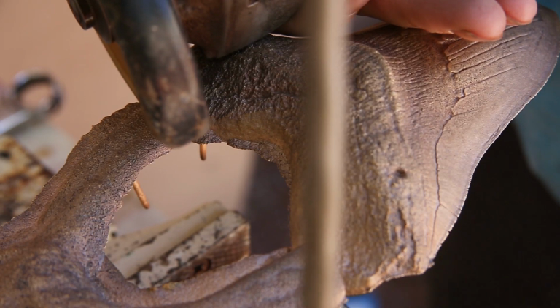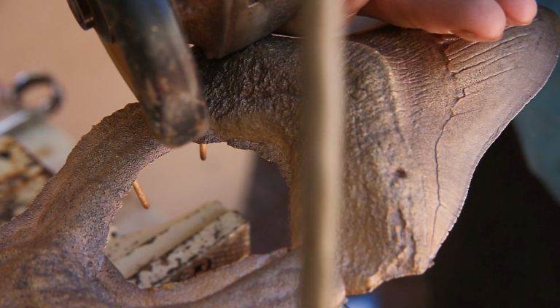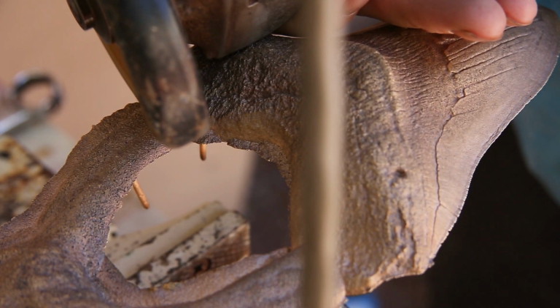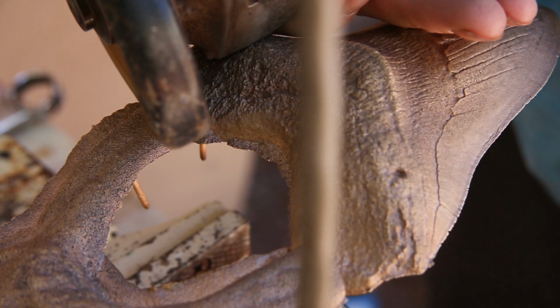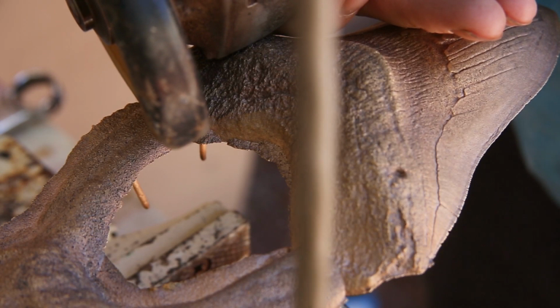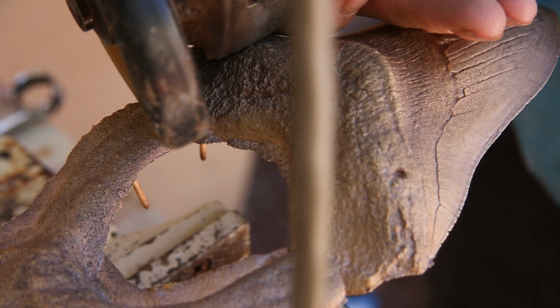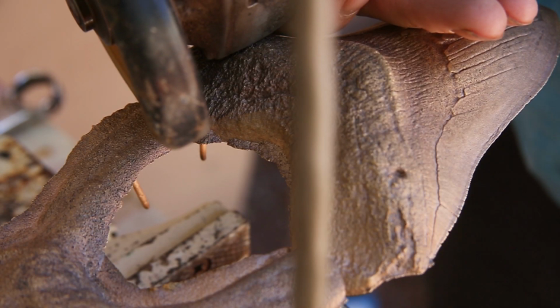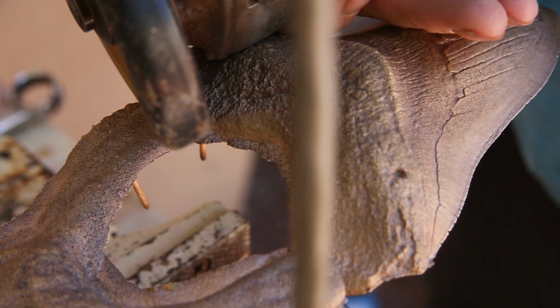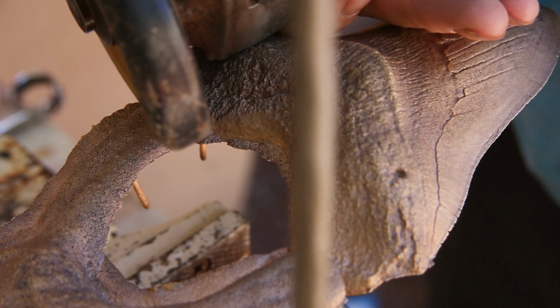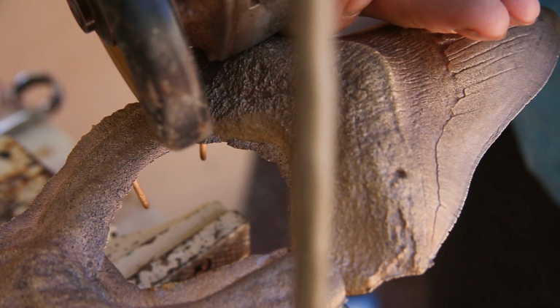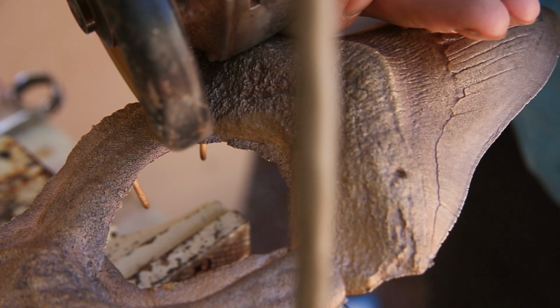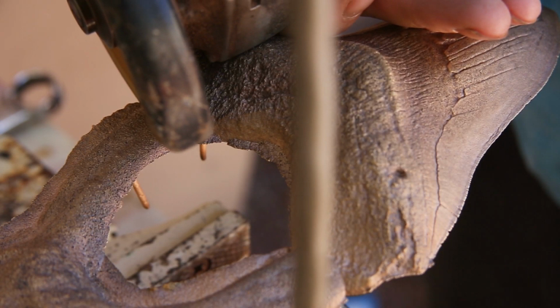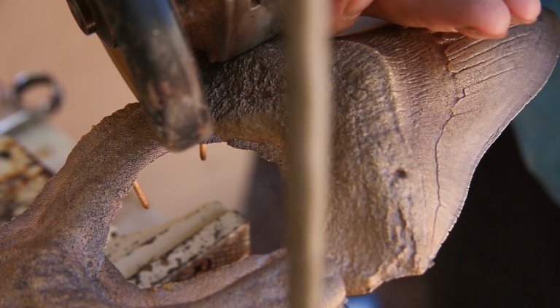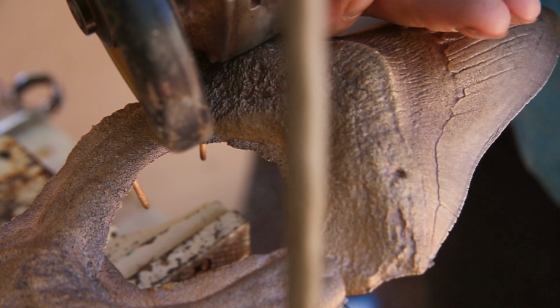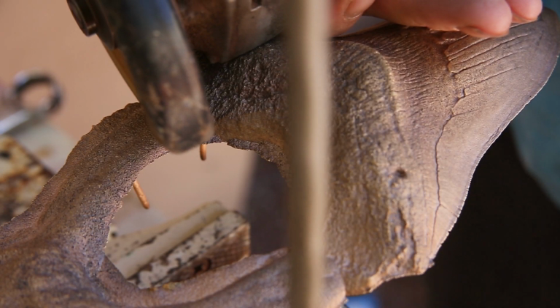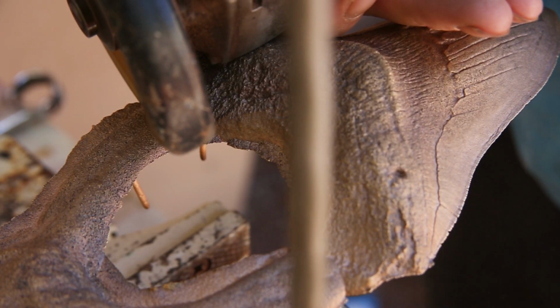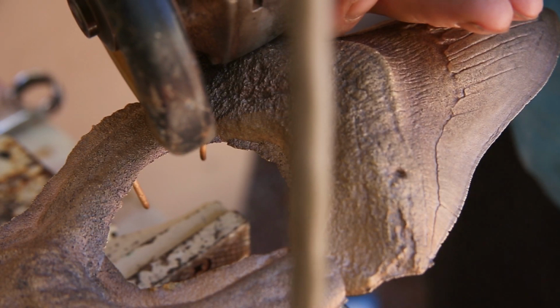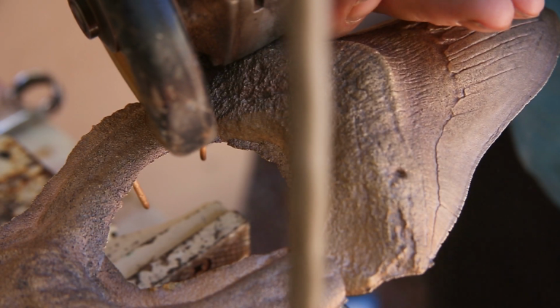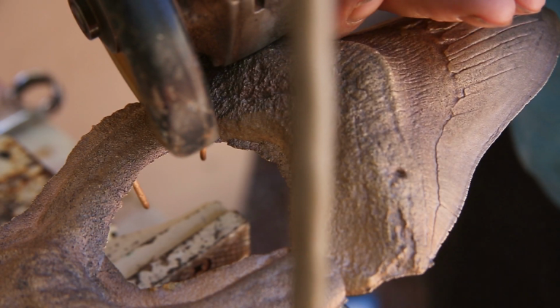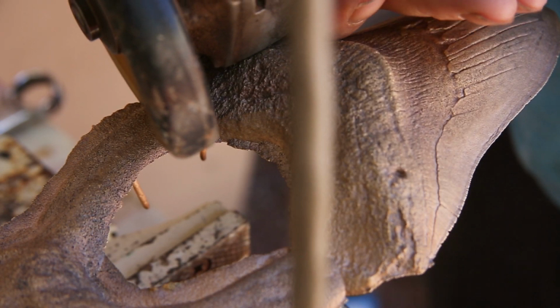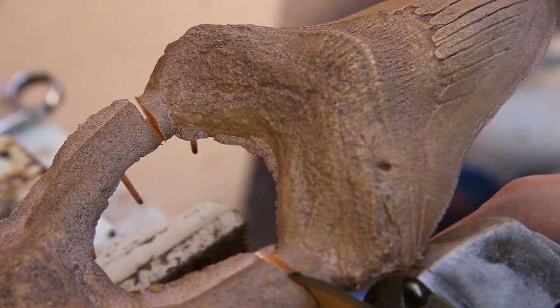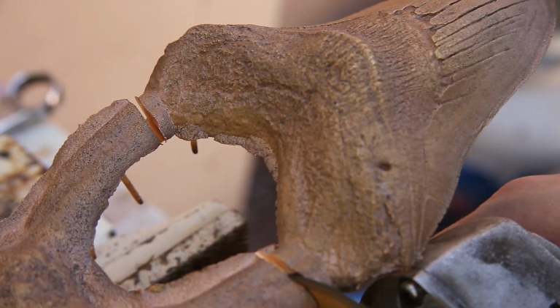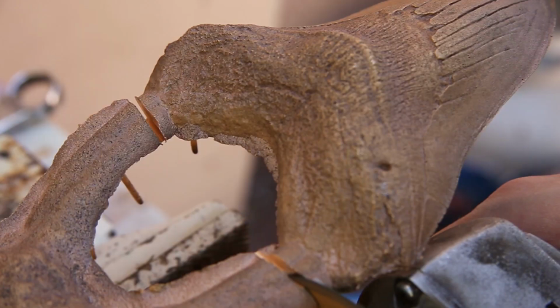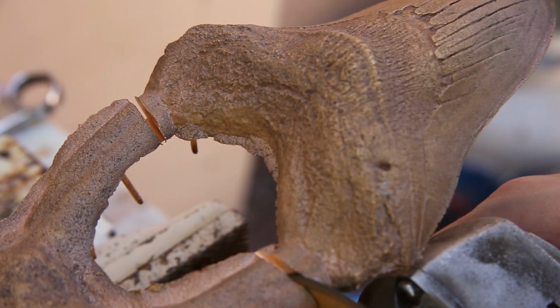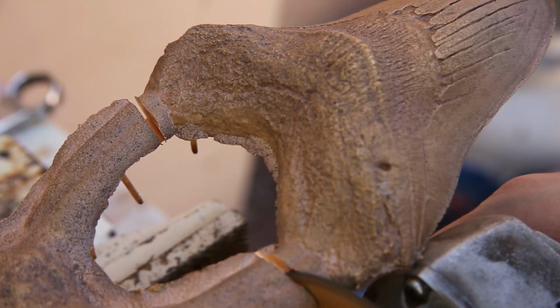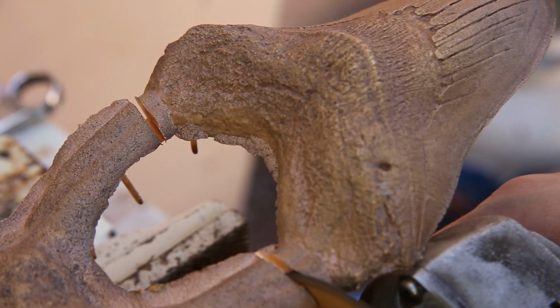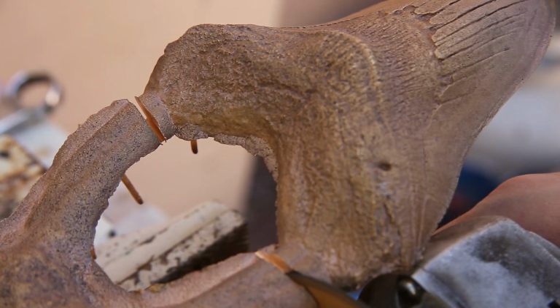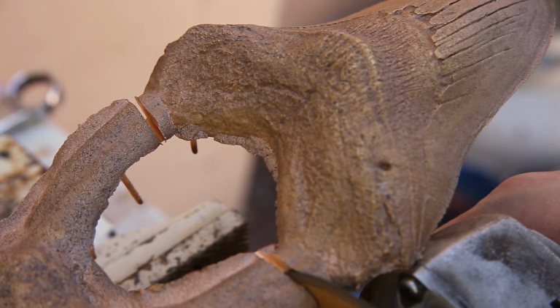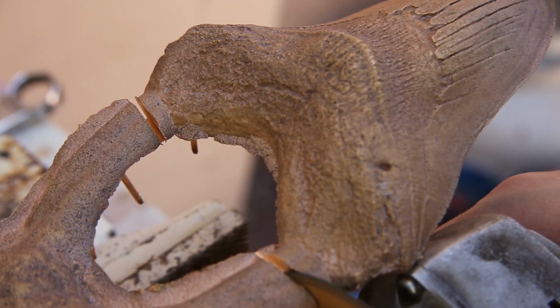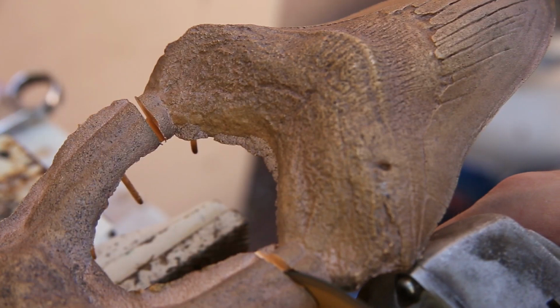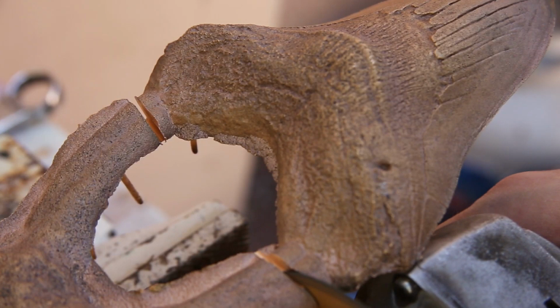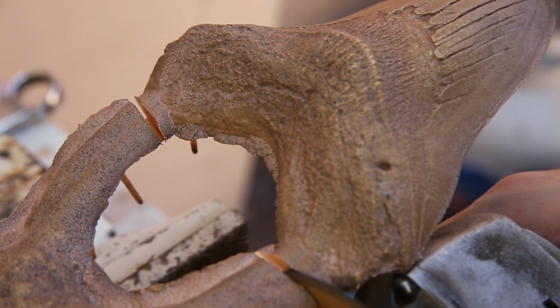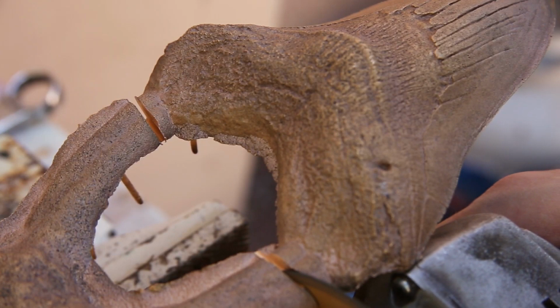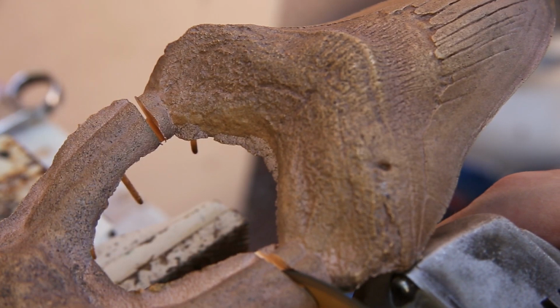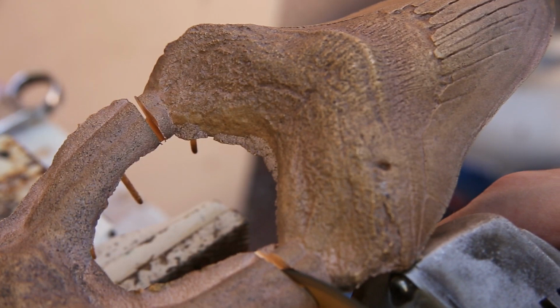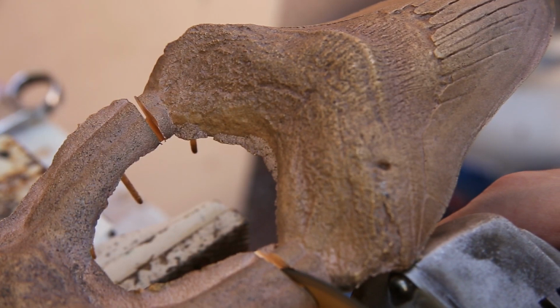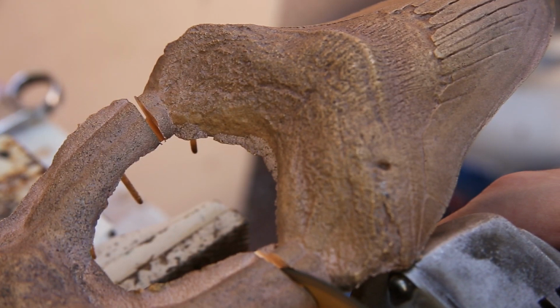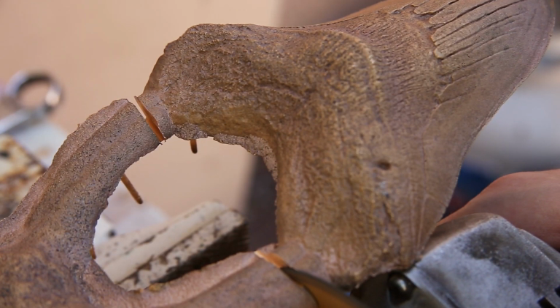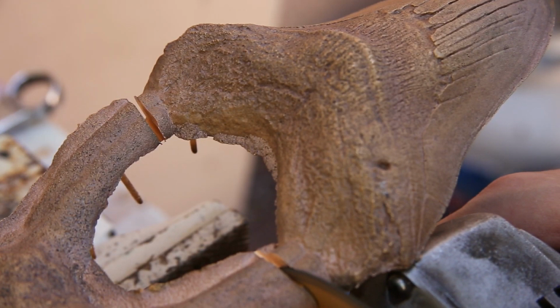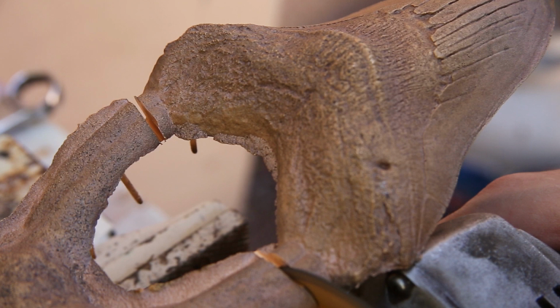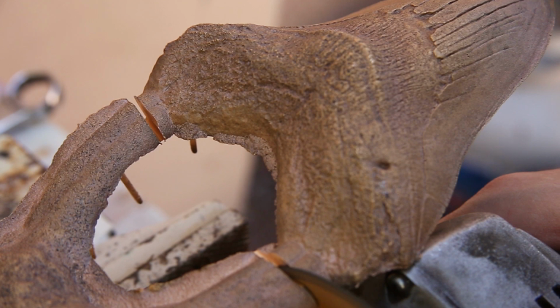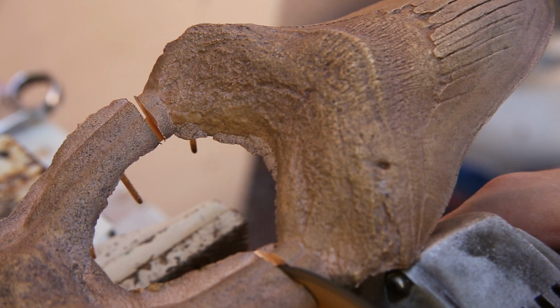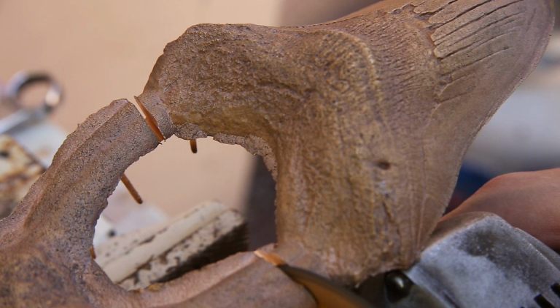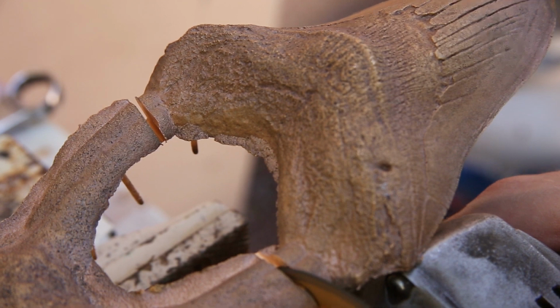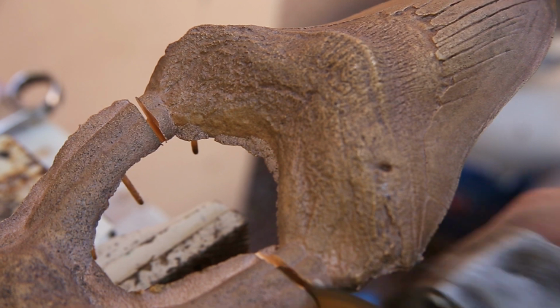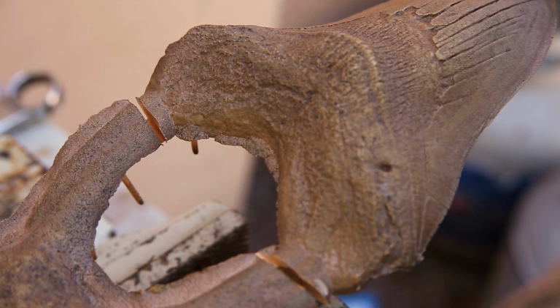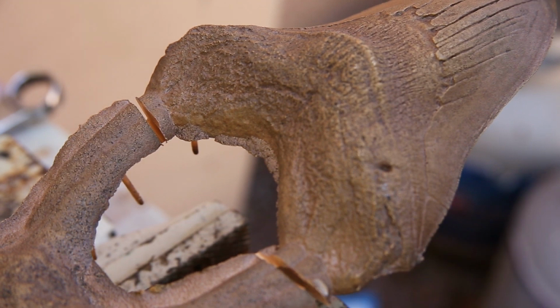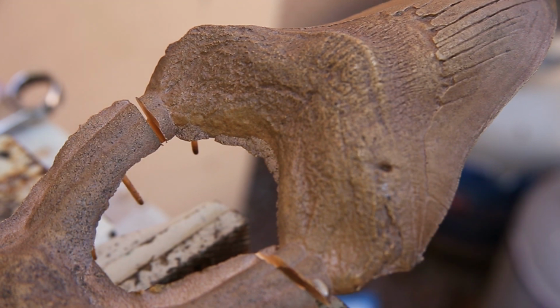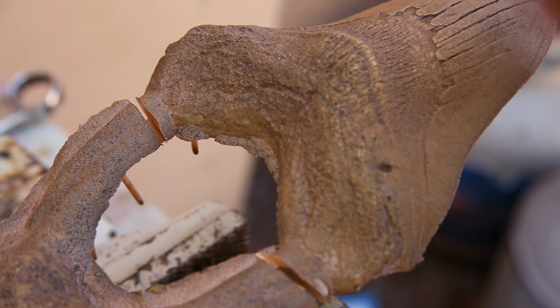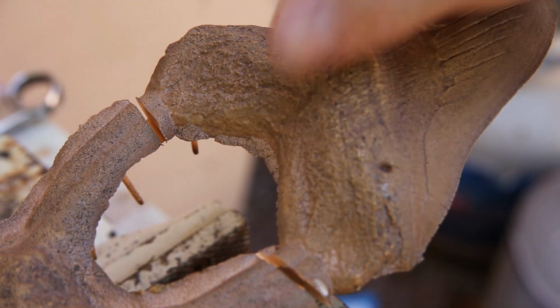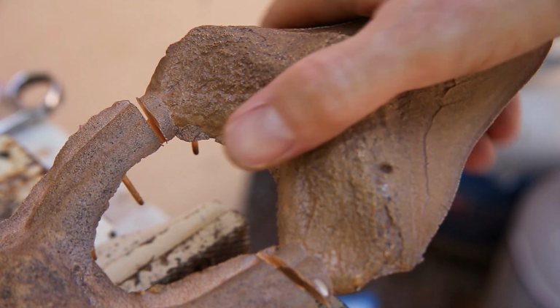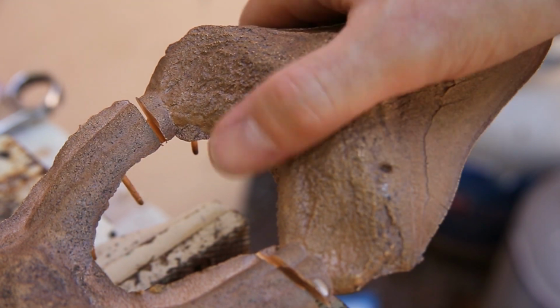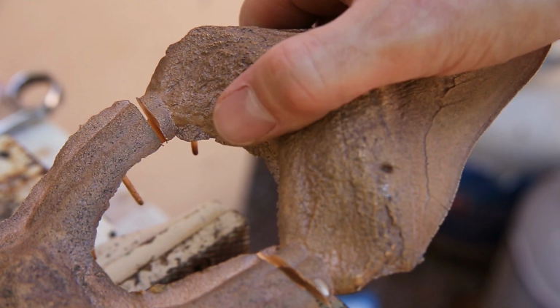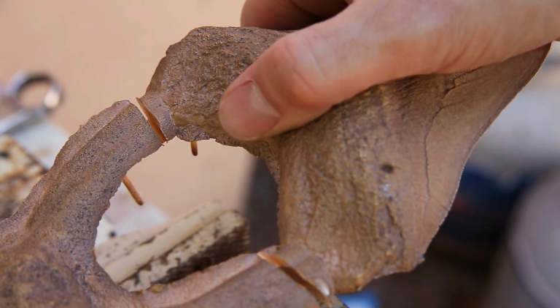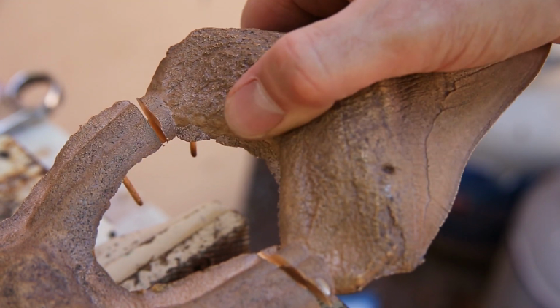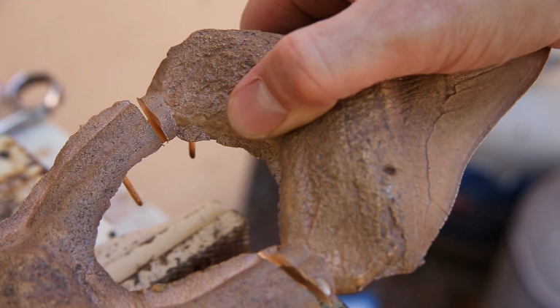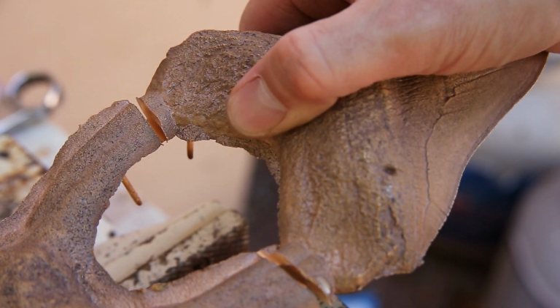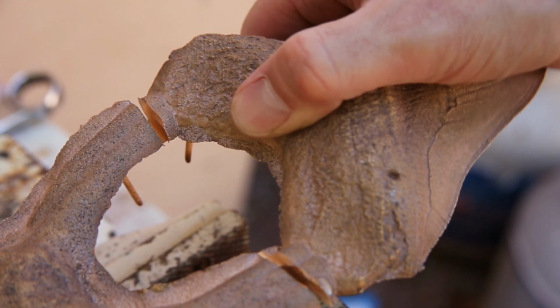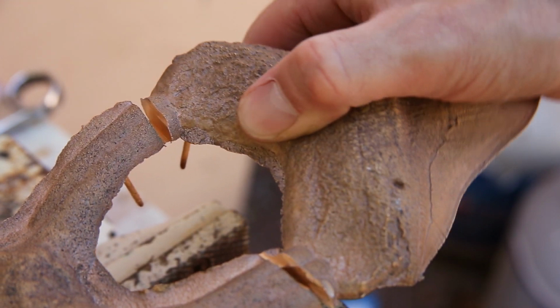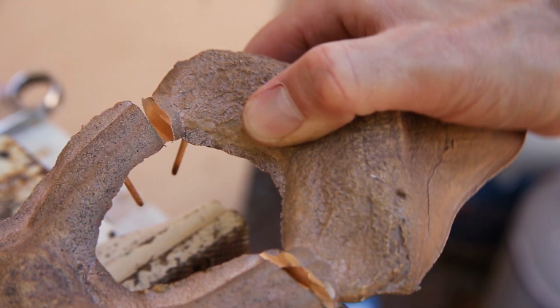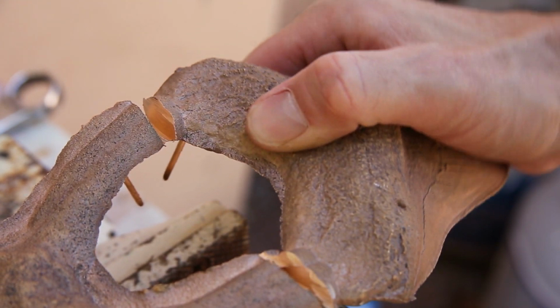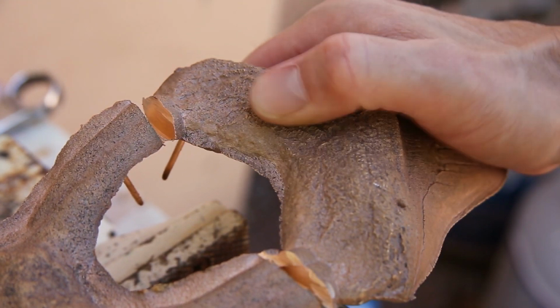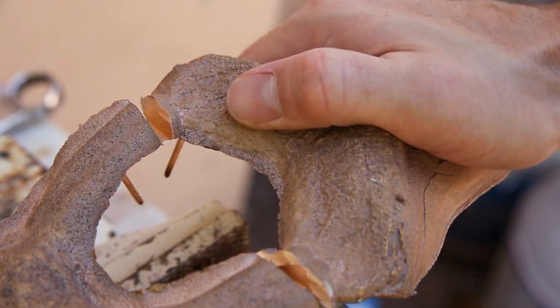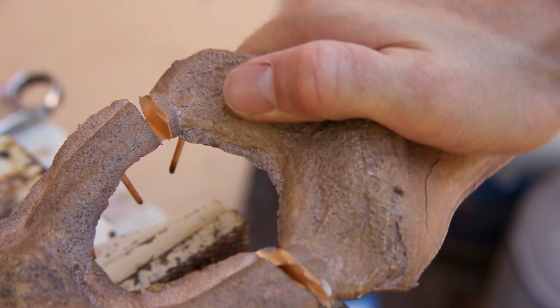Next, I went to work cutting off the excess metal, and then spent a few hours filing and sanding the tooth smooth.